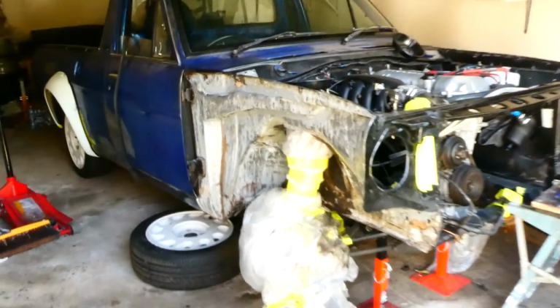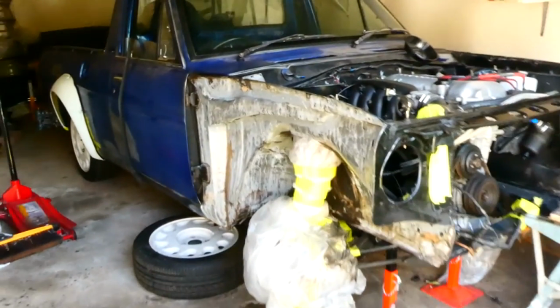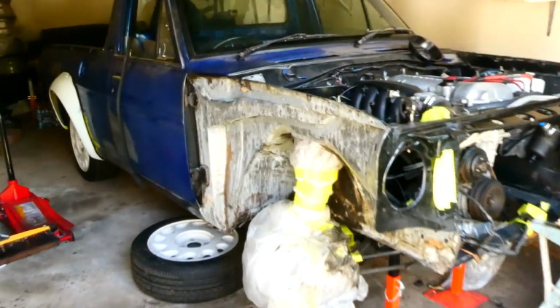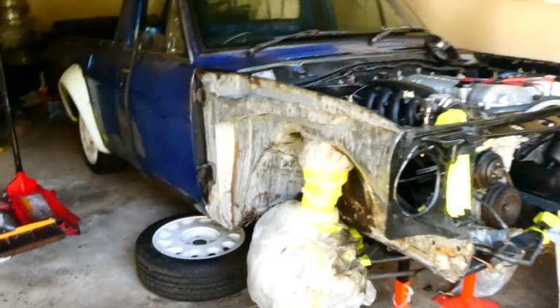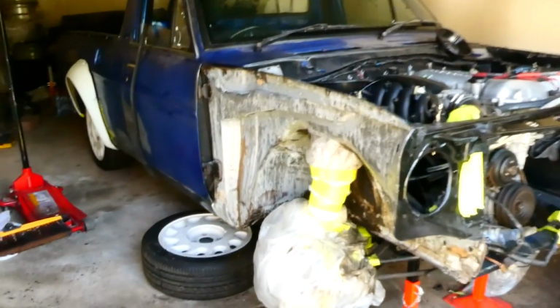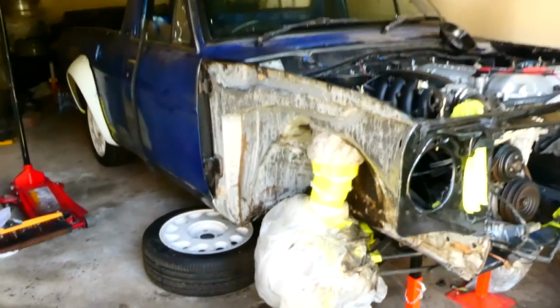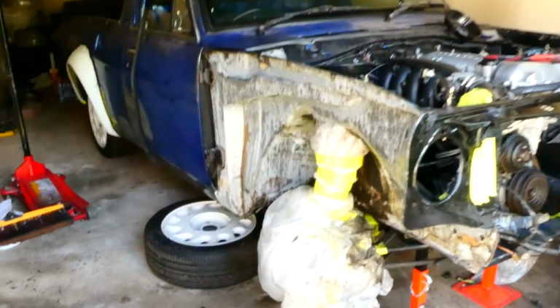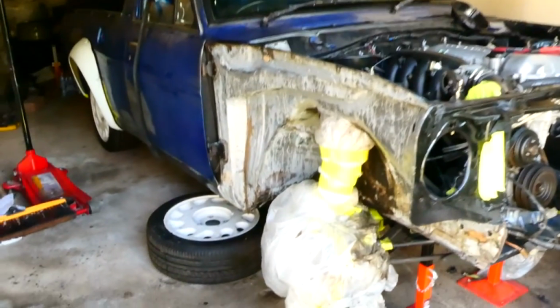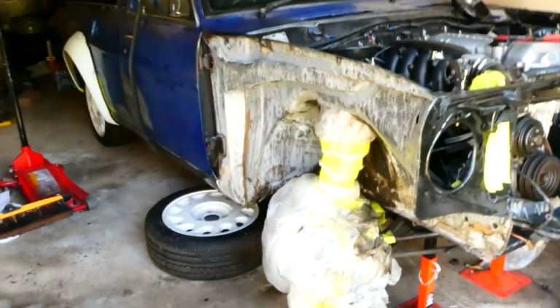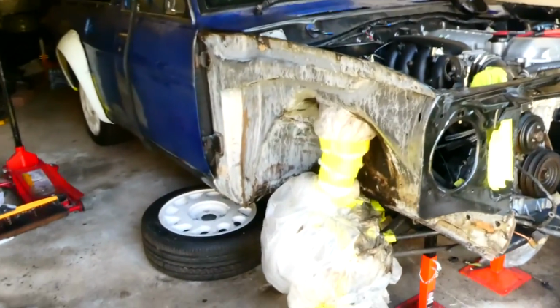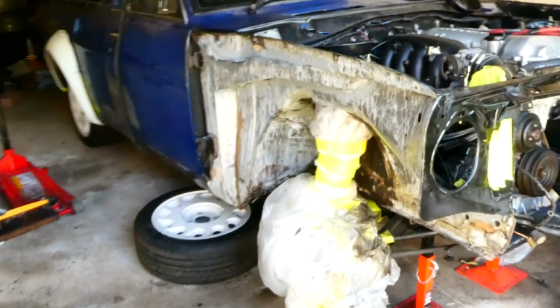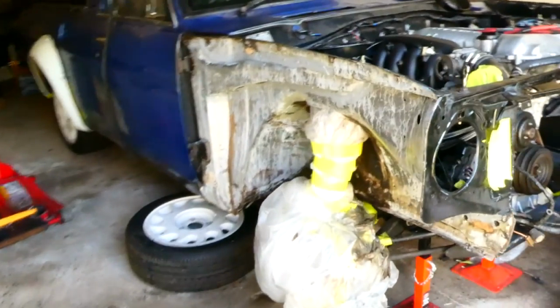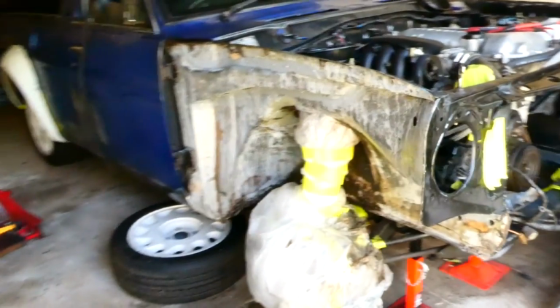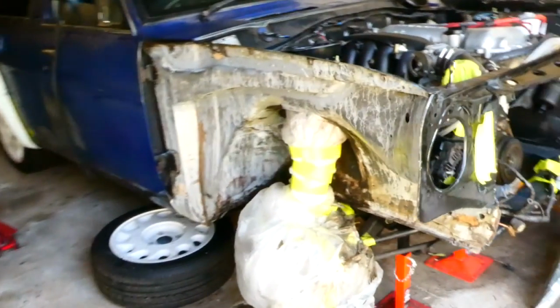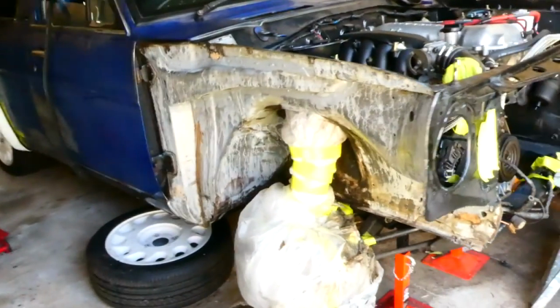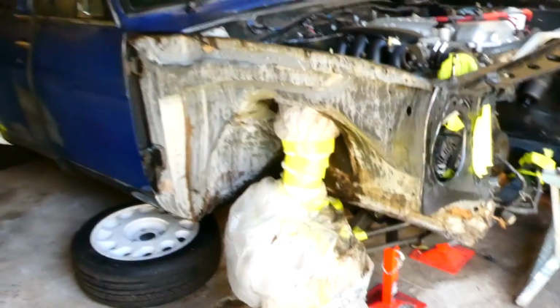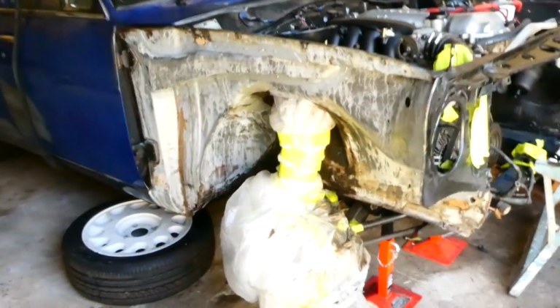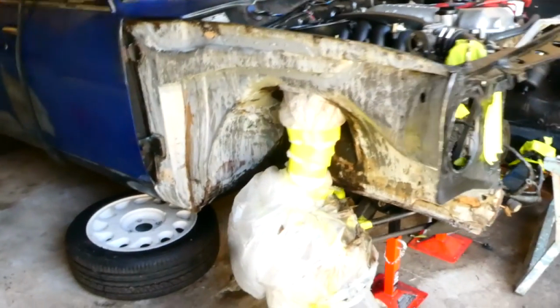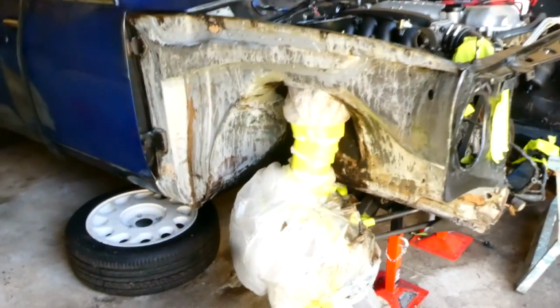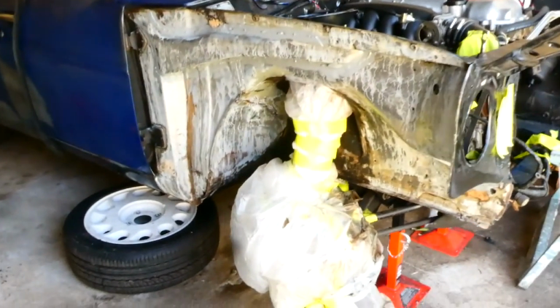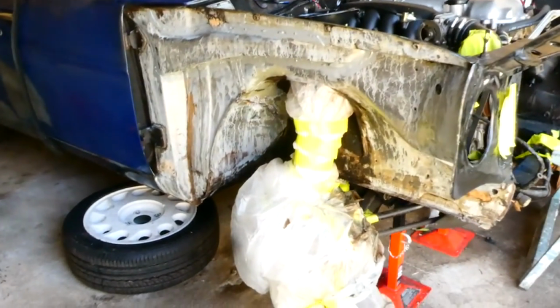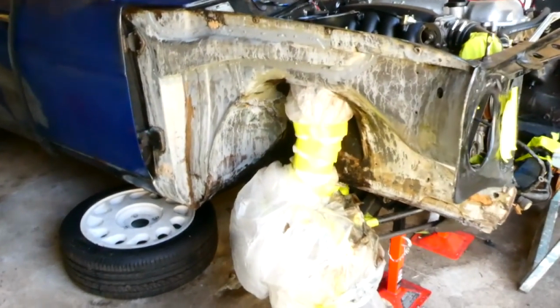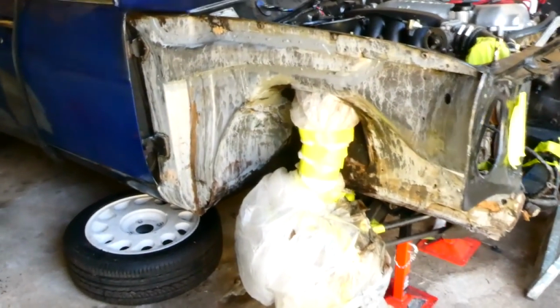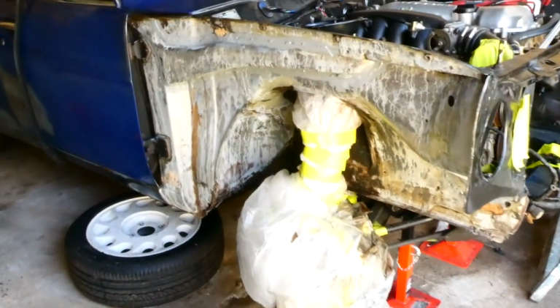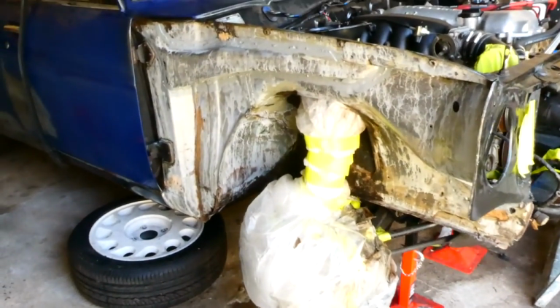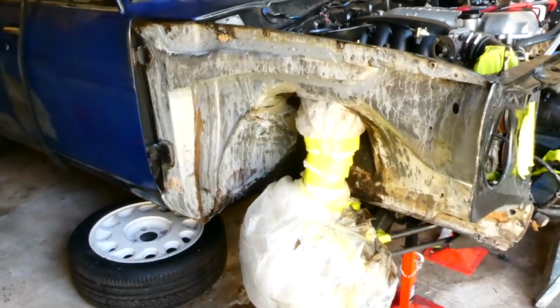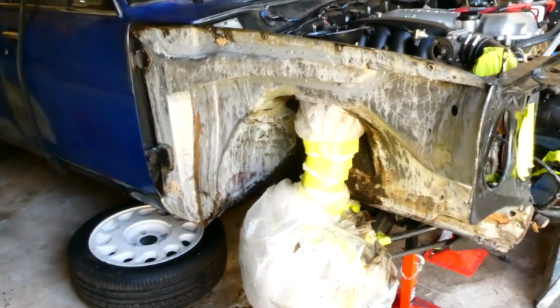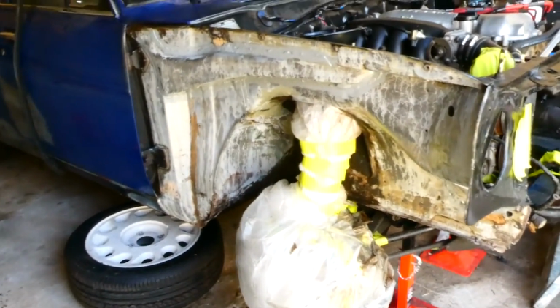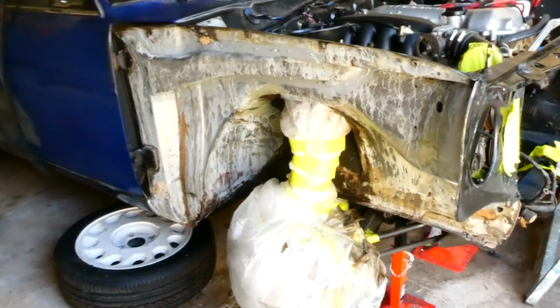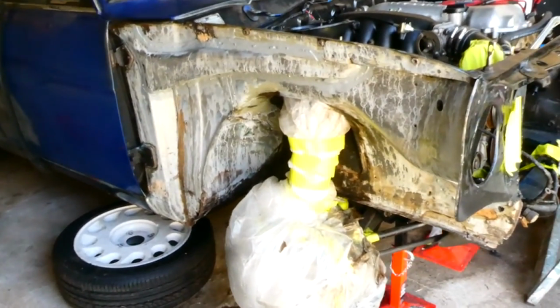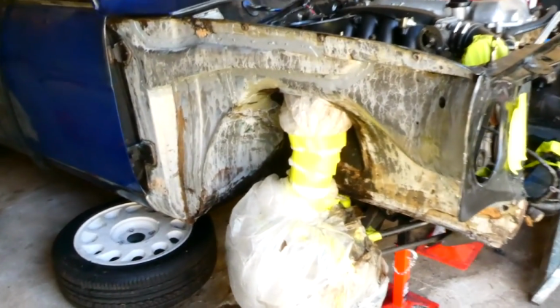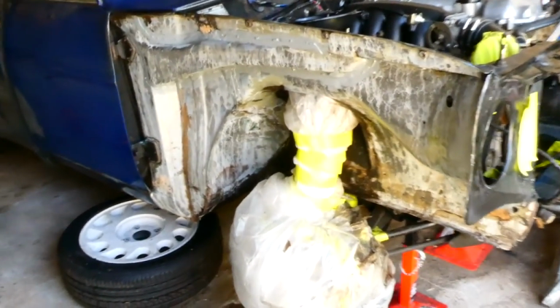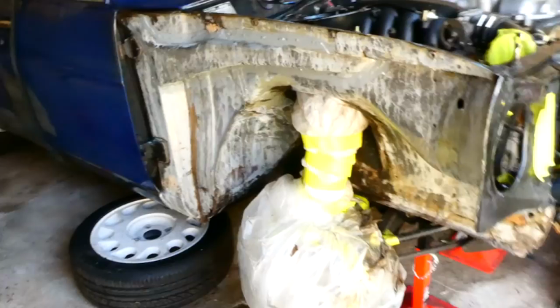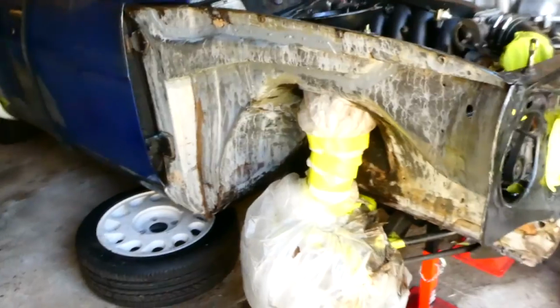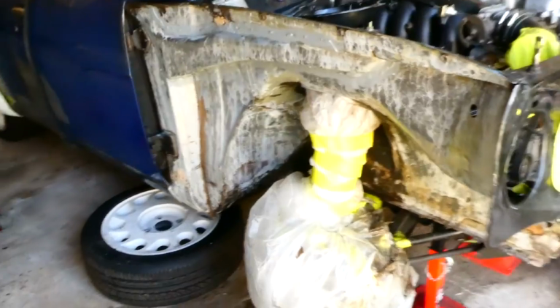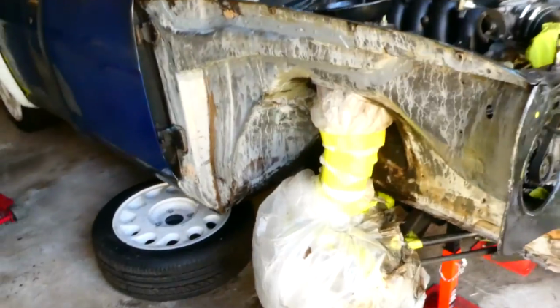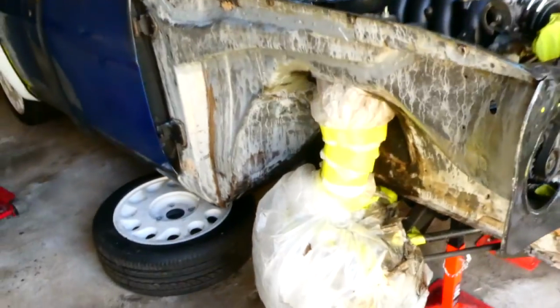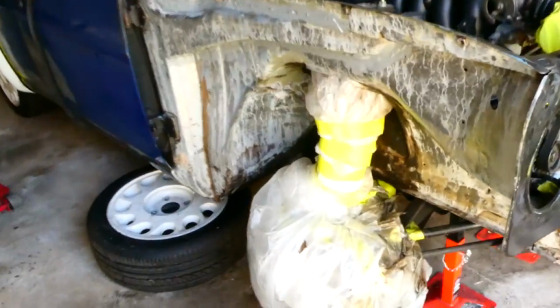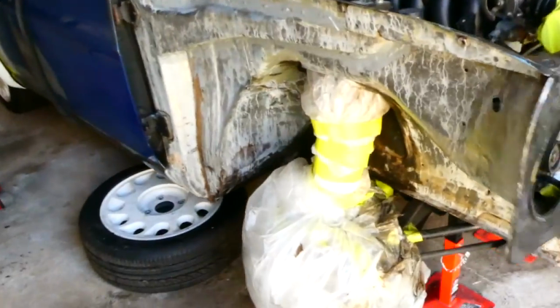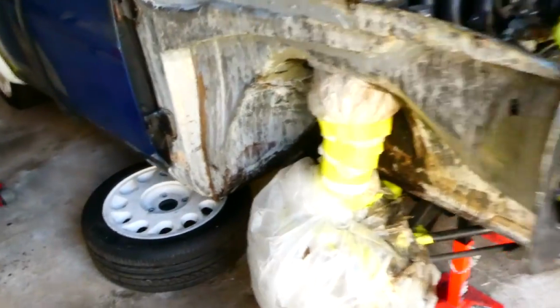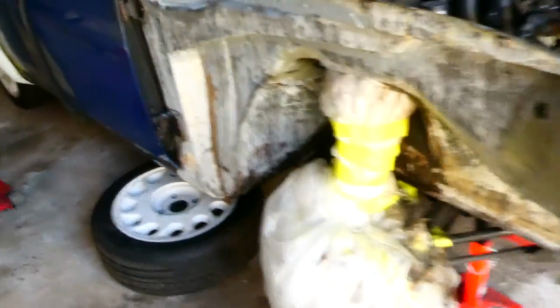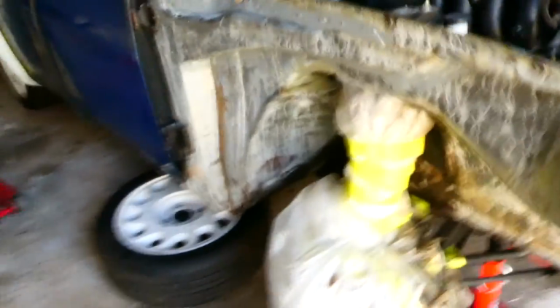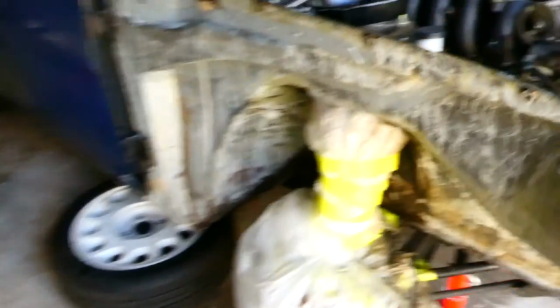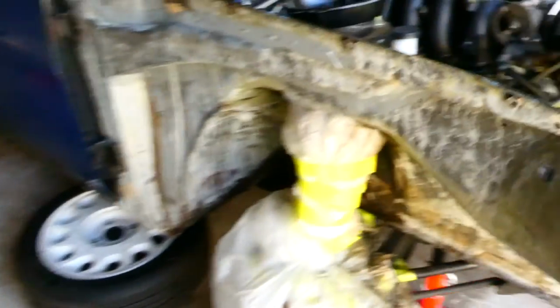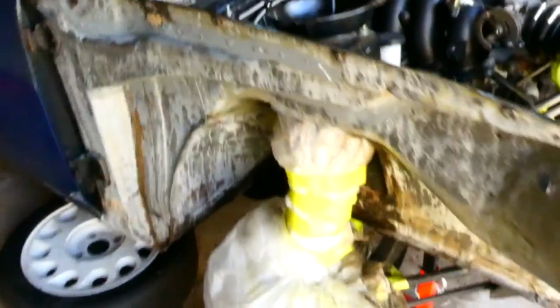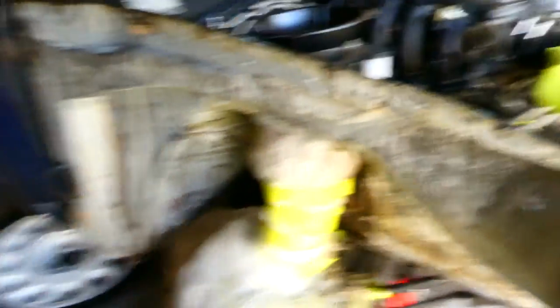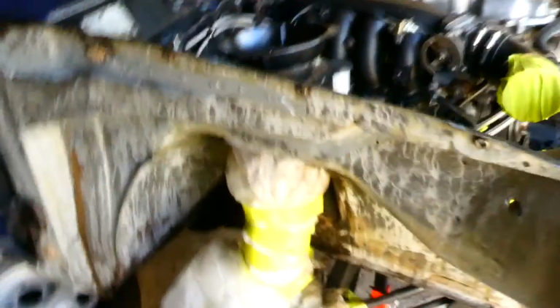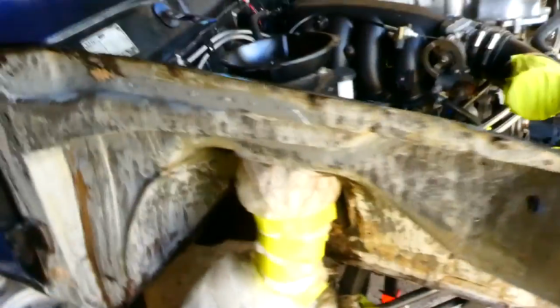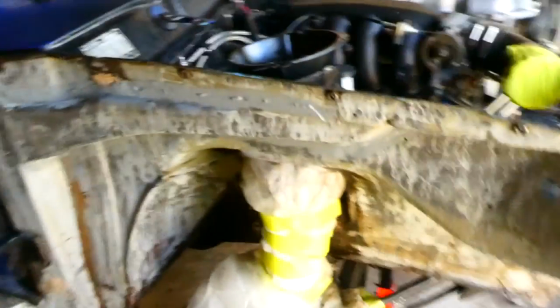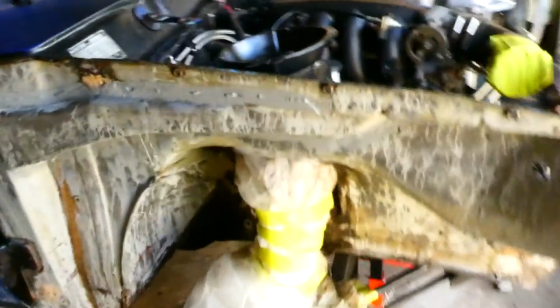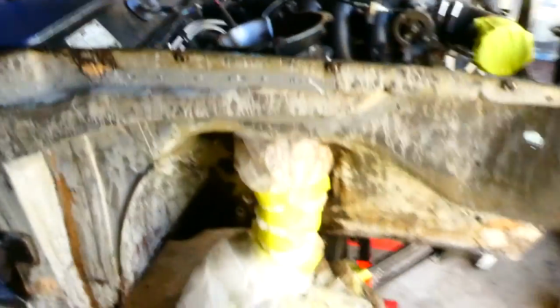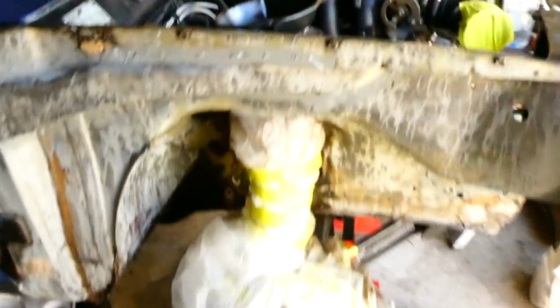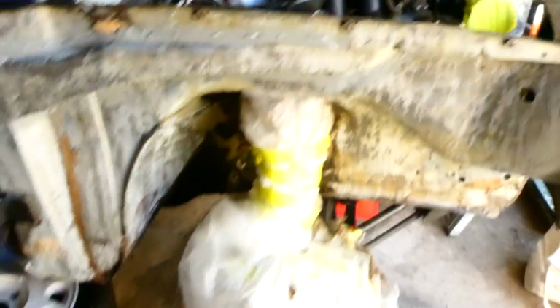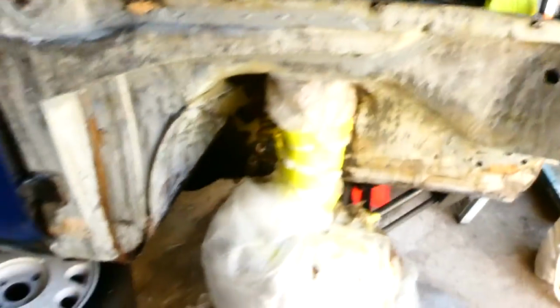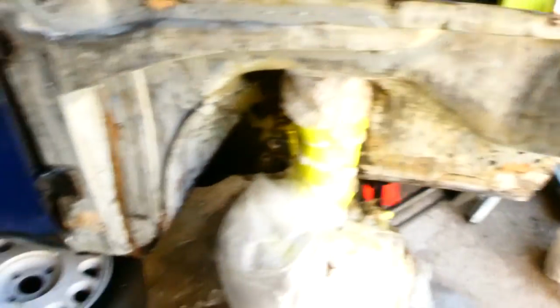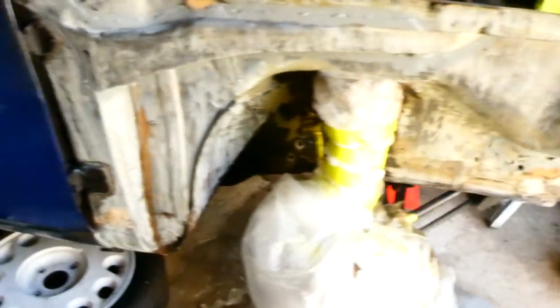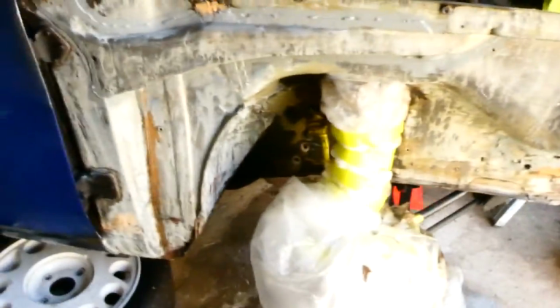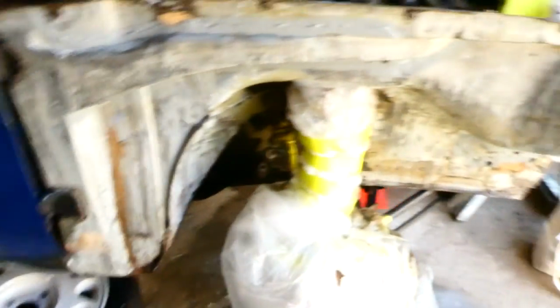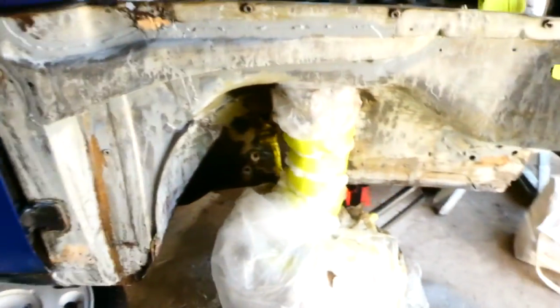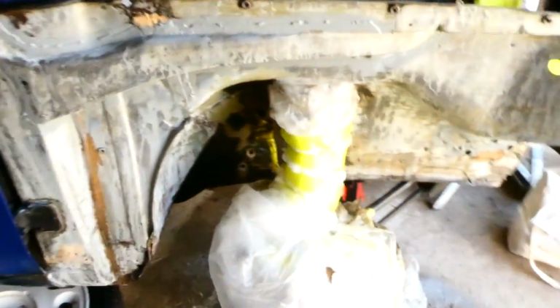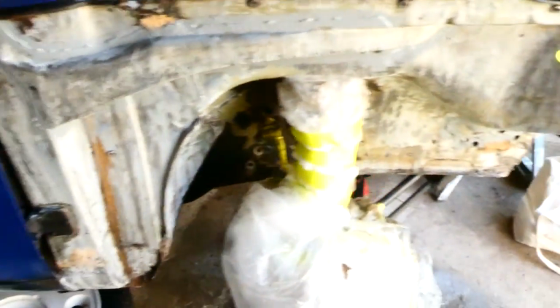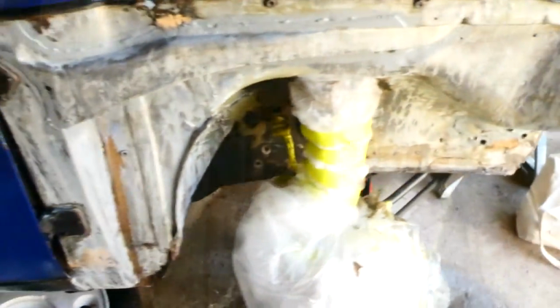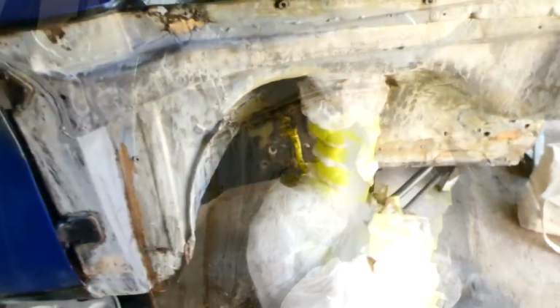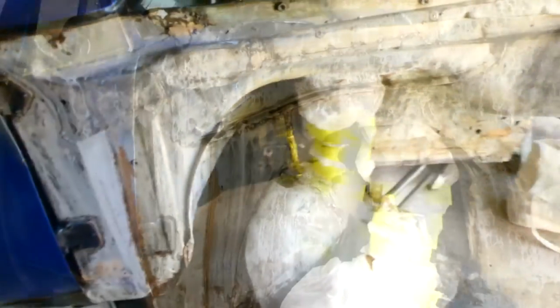Hey guys, welcome back to the channel. So today we're gonna finish off the wheel wells. We're gonna make them look nice and shiny and clean. Let's get into it.